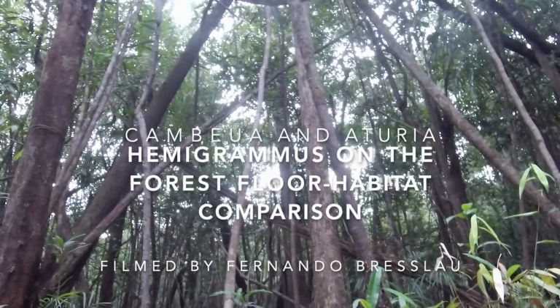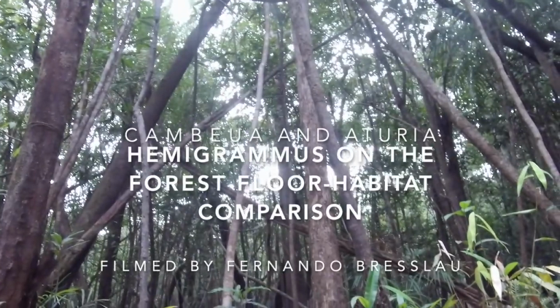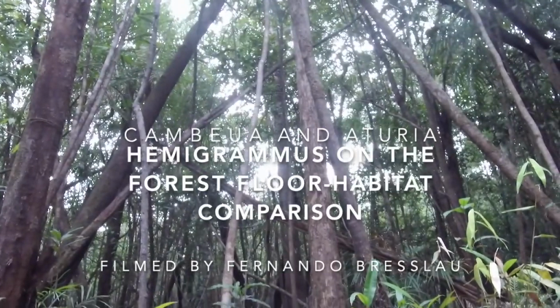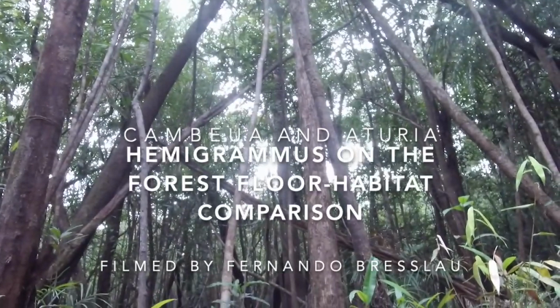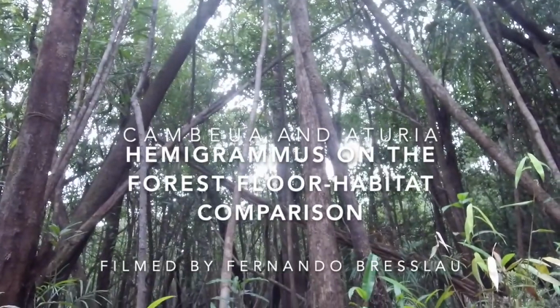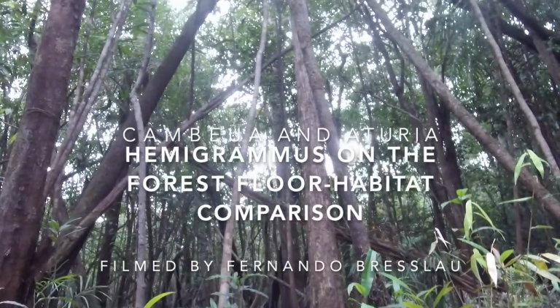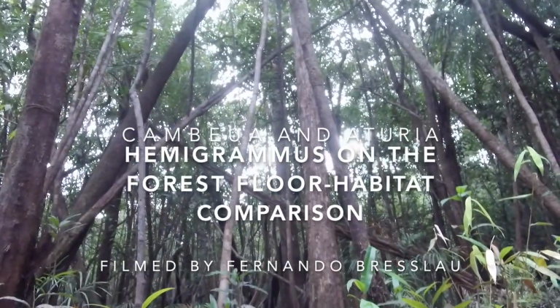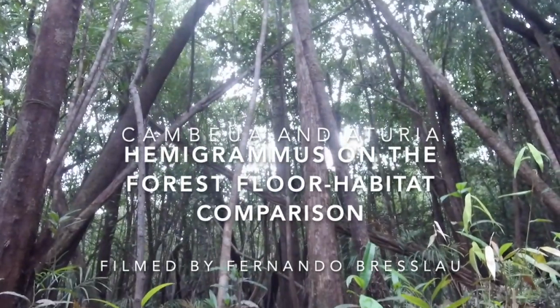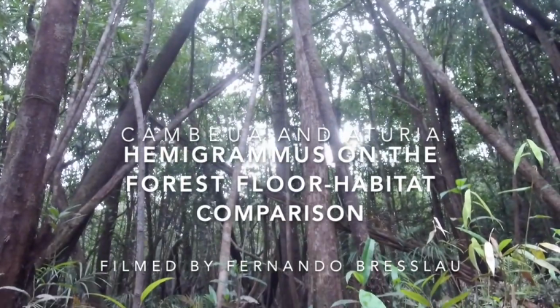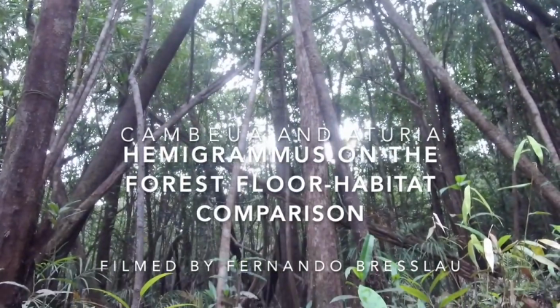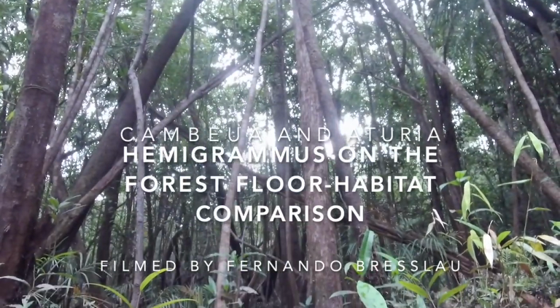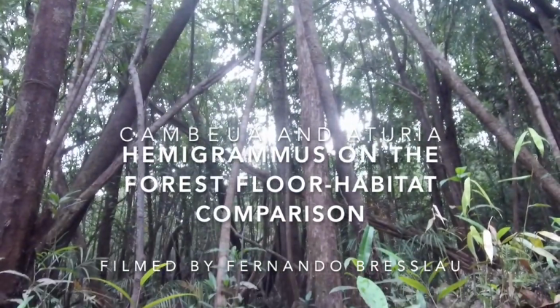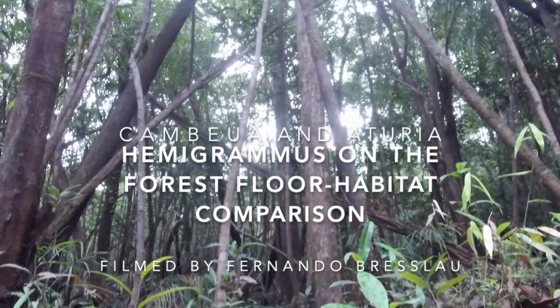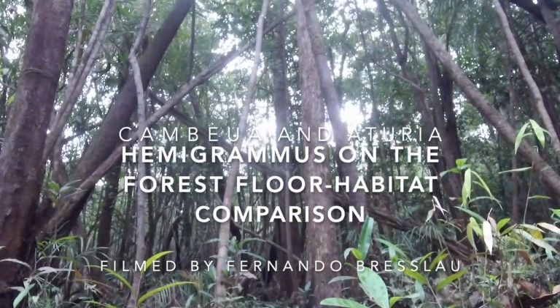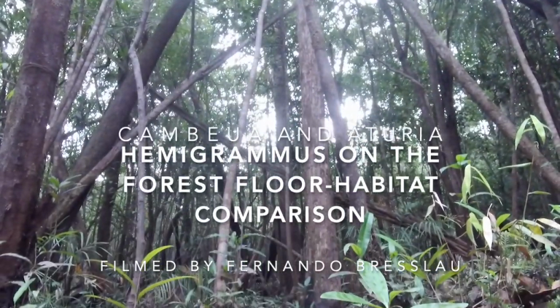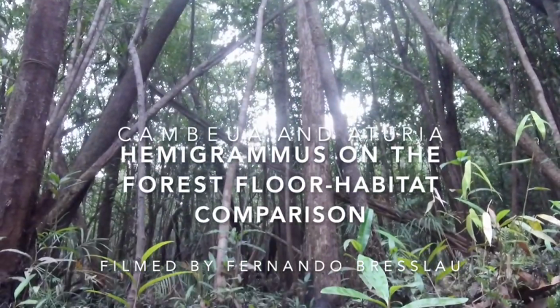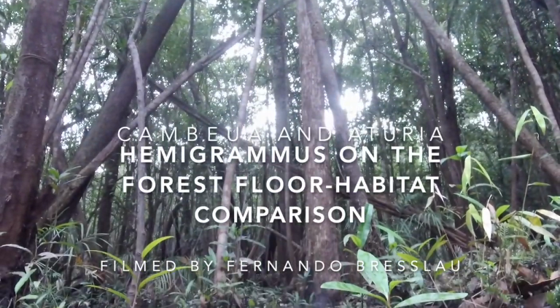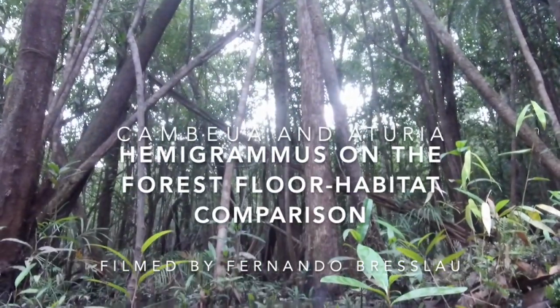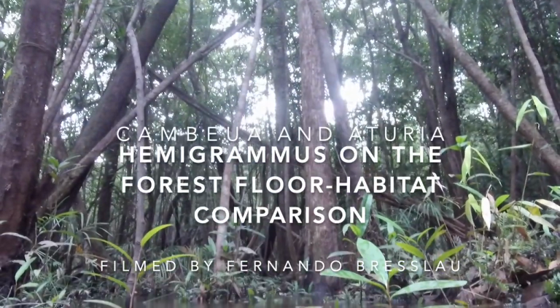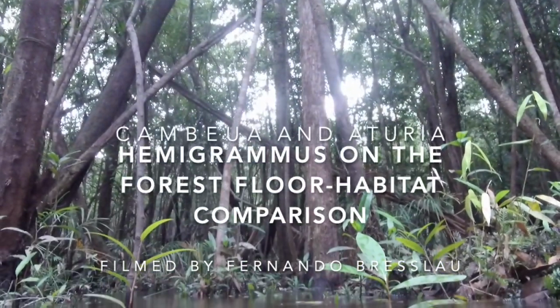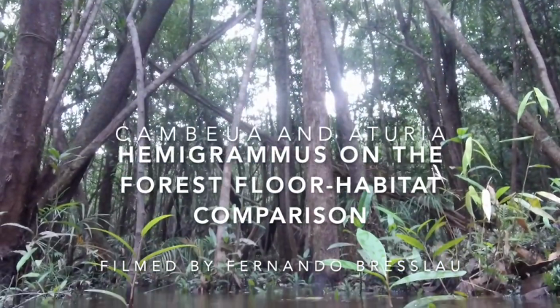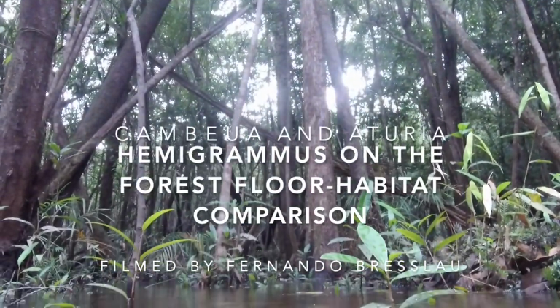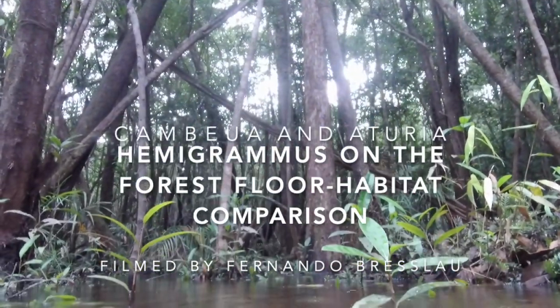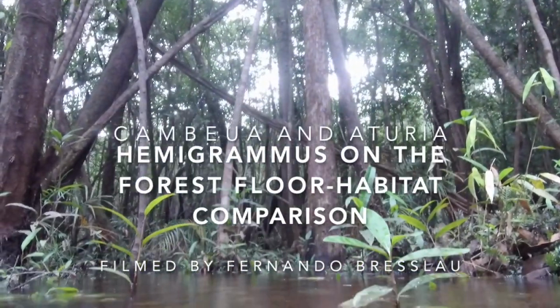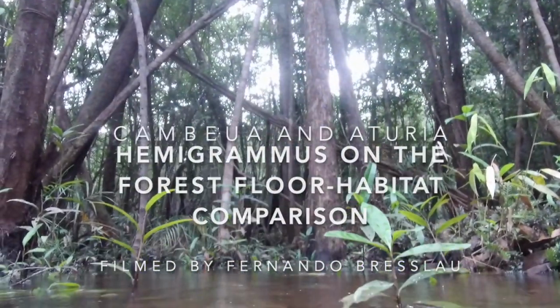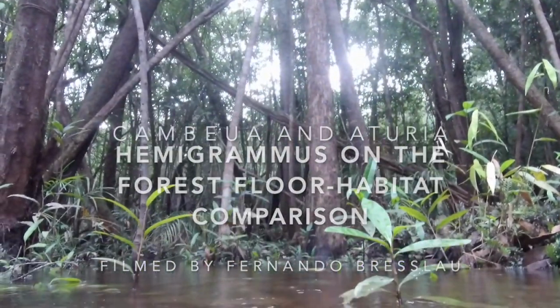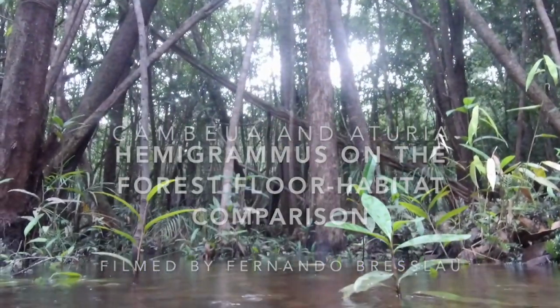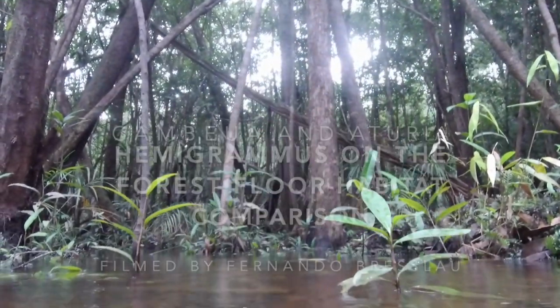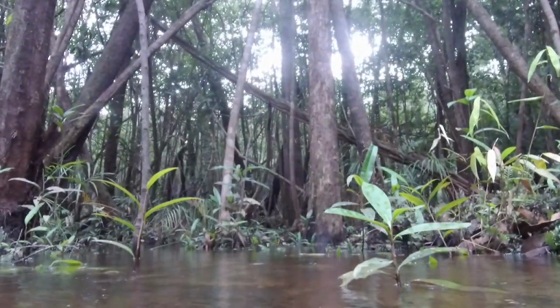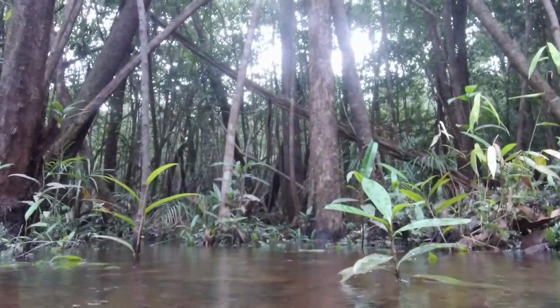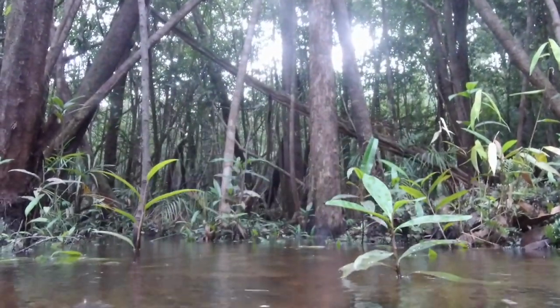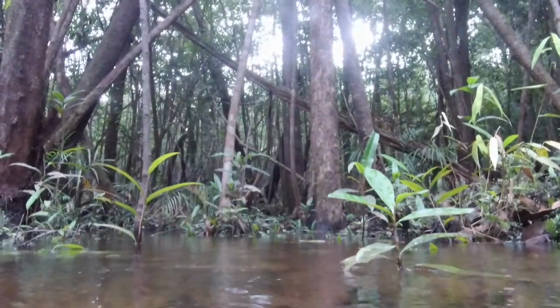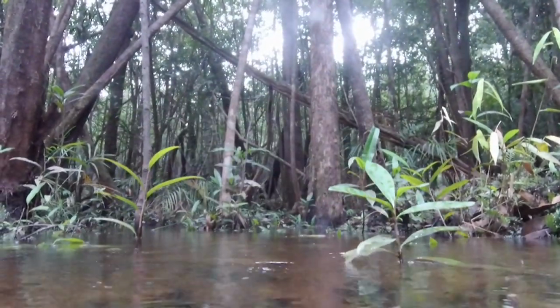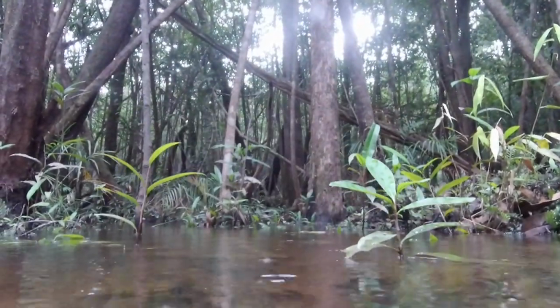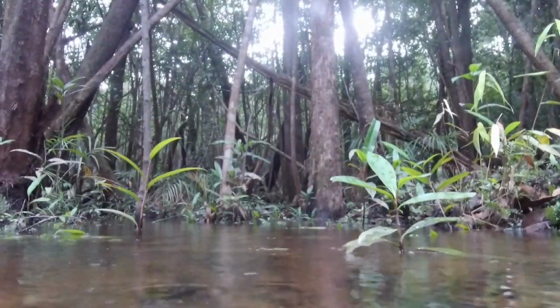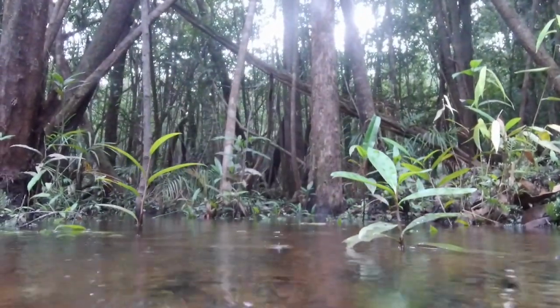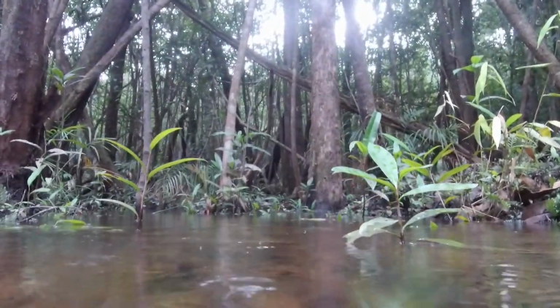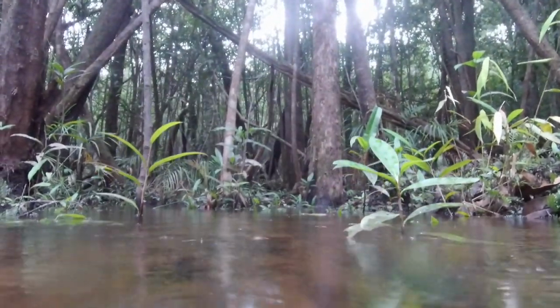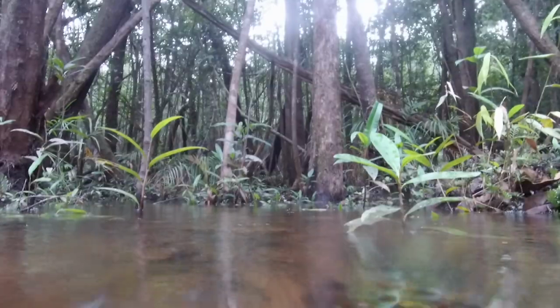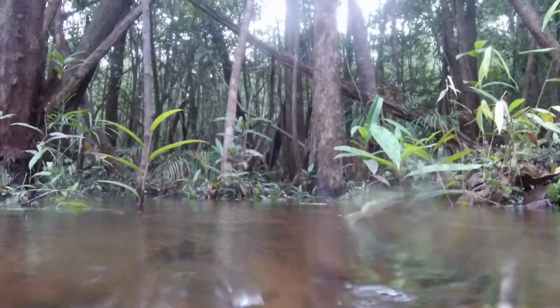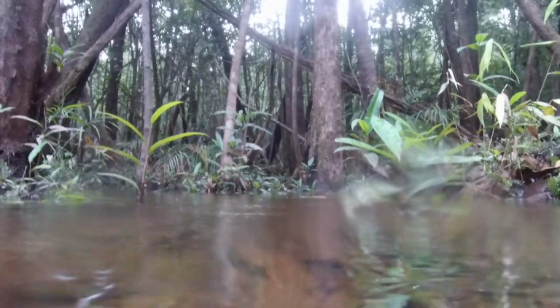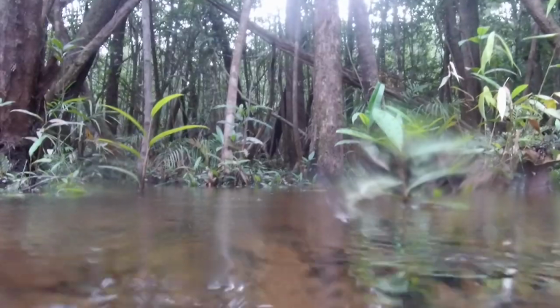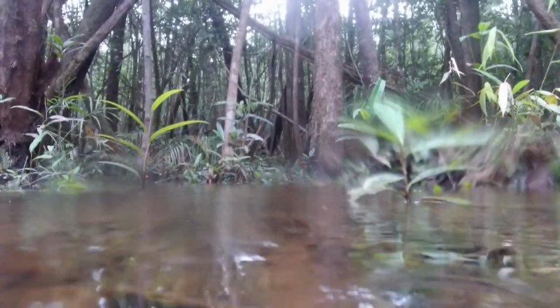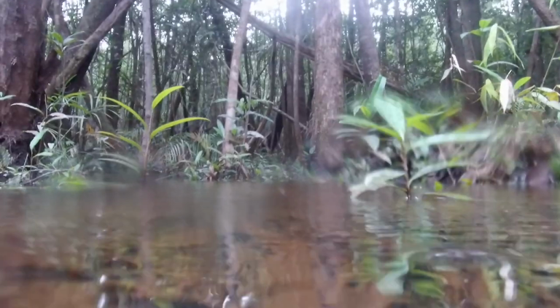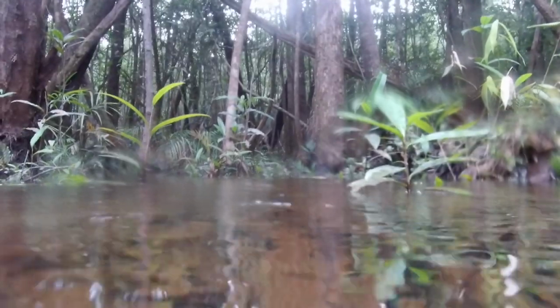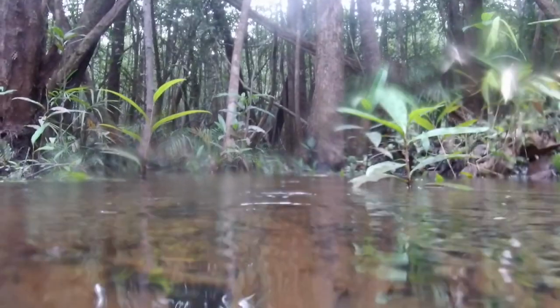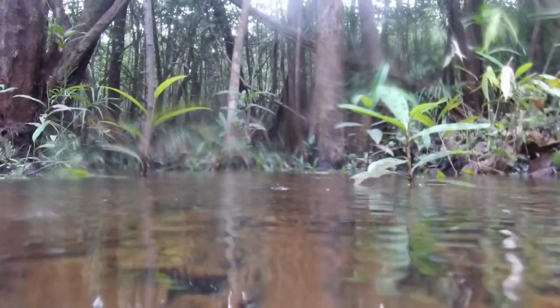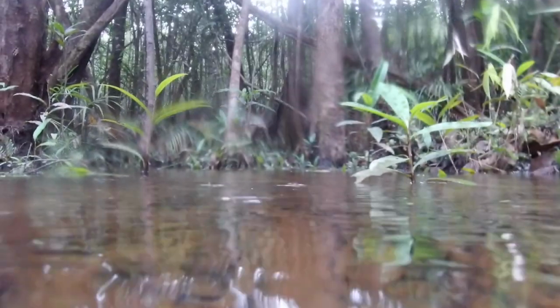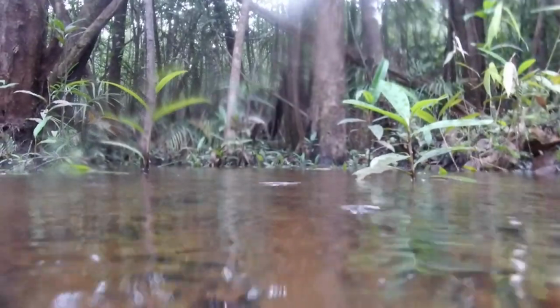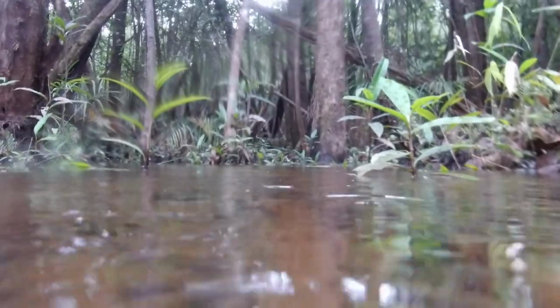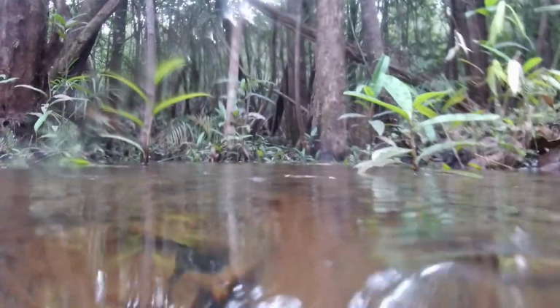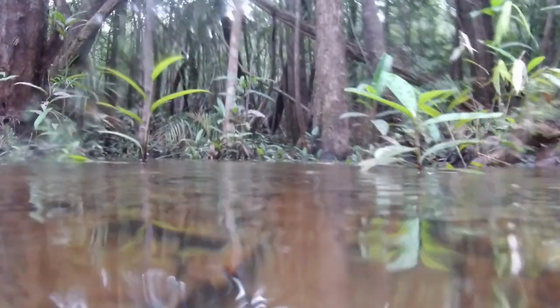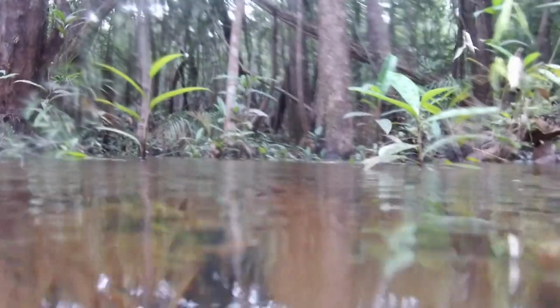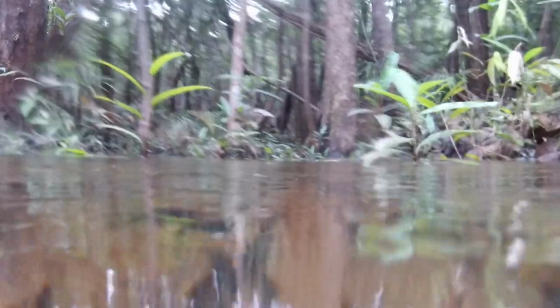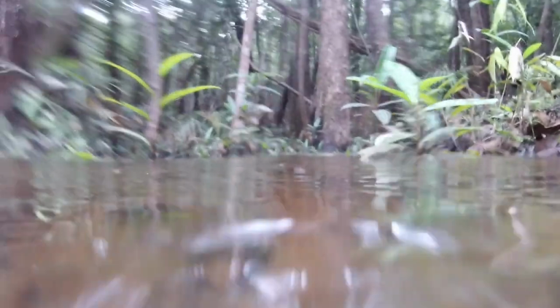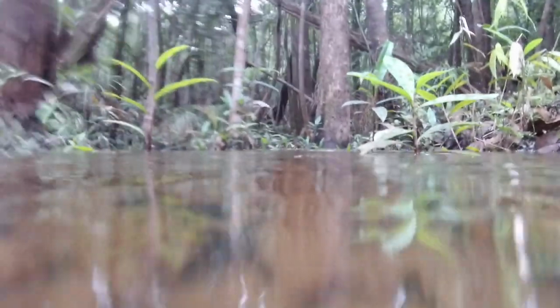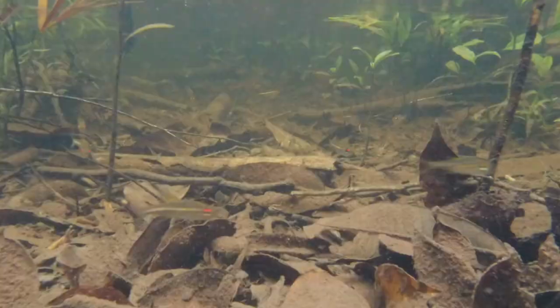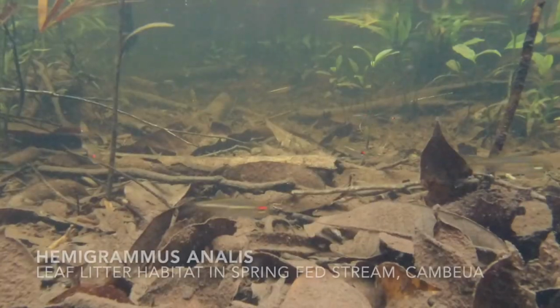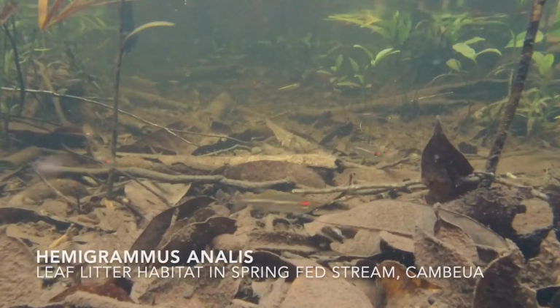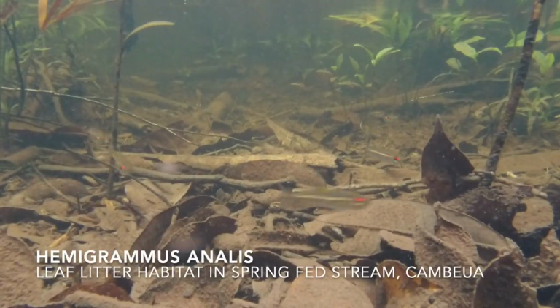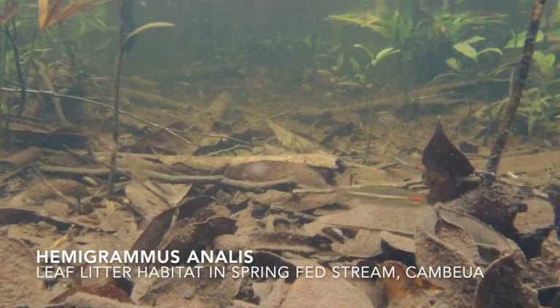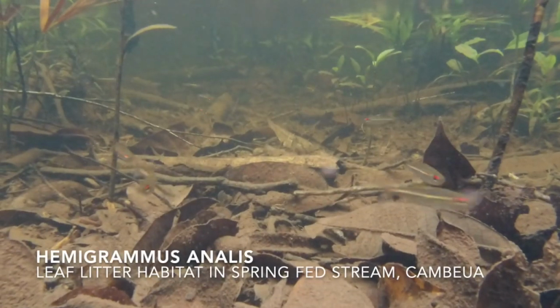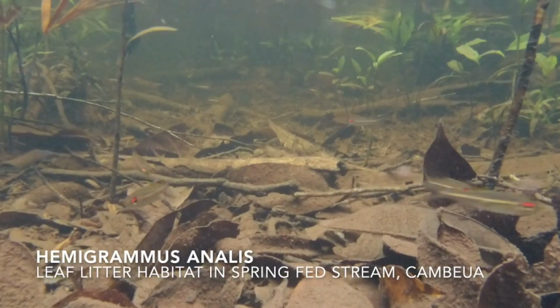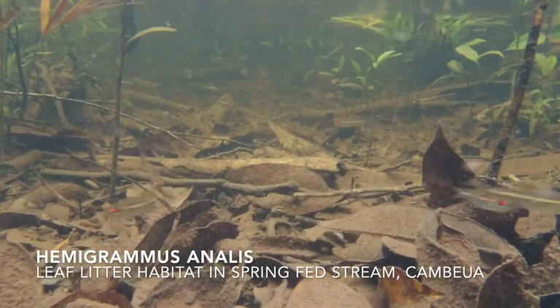Let's compare the habitat in two different streams along the Rio Negro in Brazil. These are both igarapés, or canoe path streams, through the flooded forest.